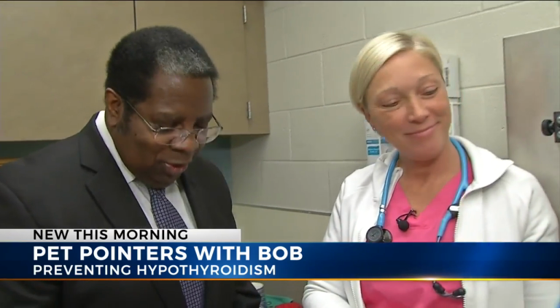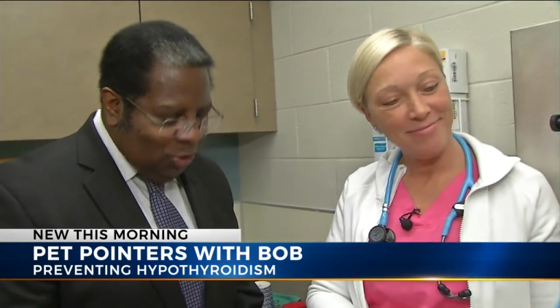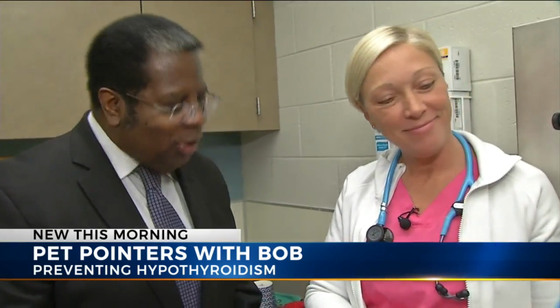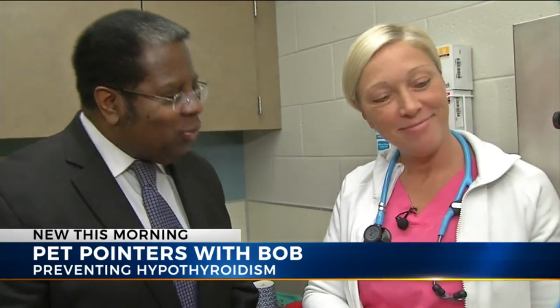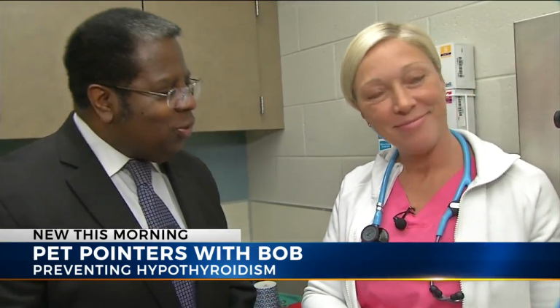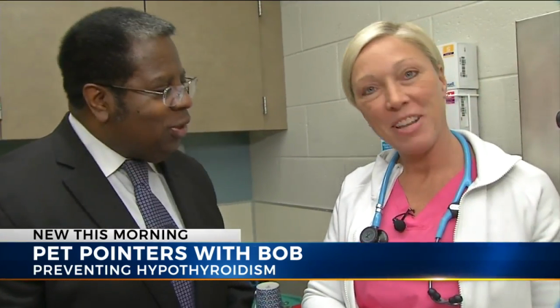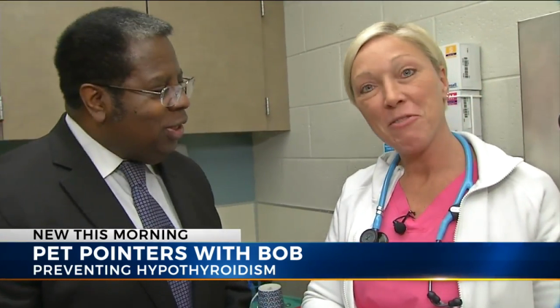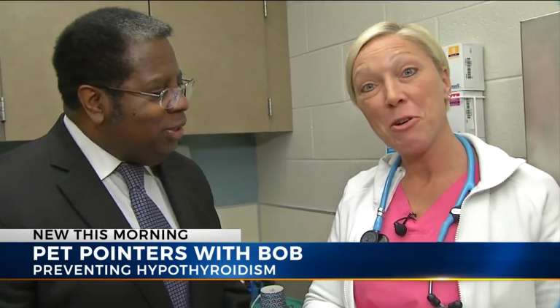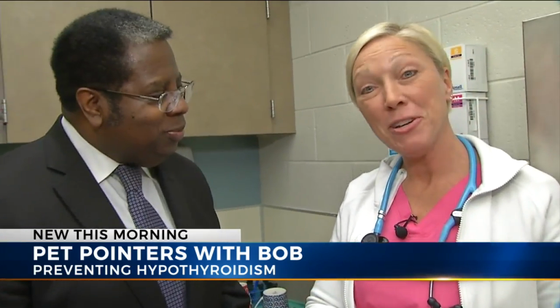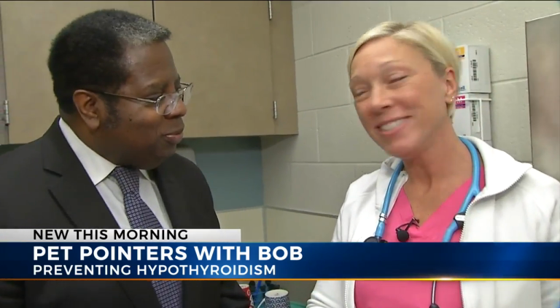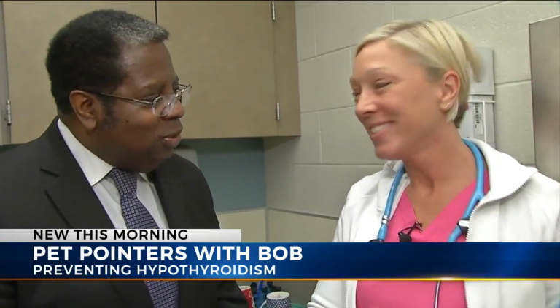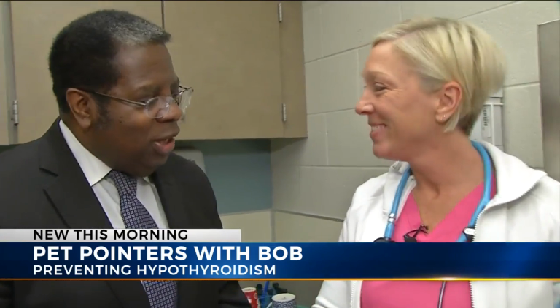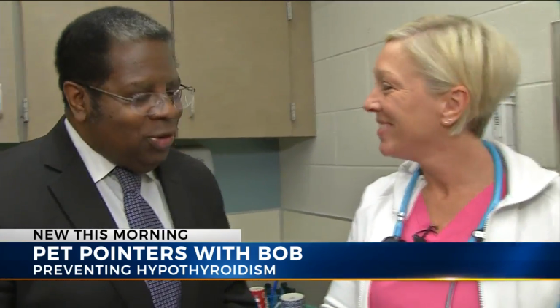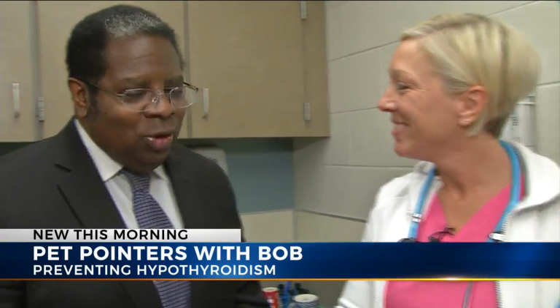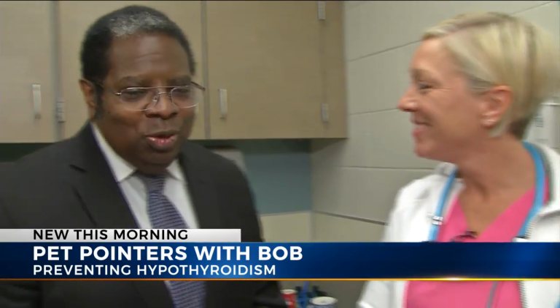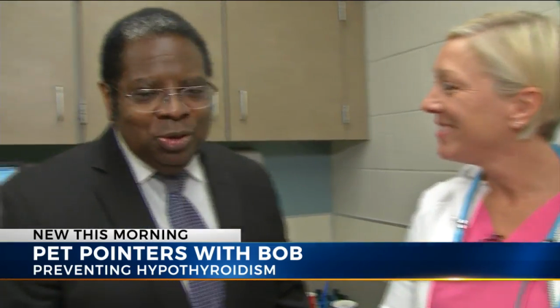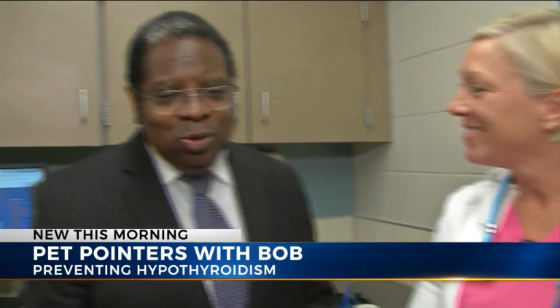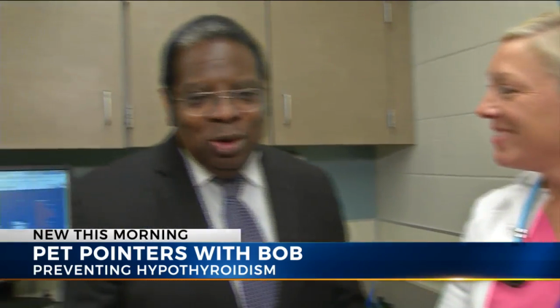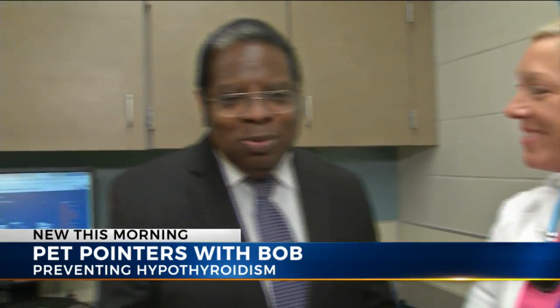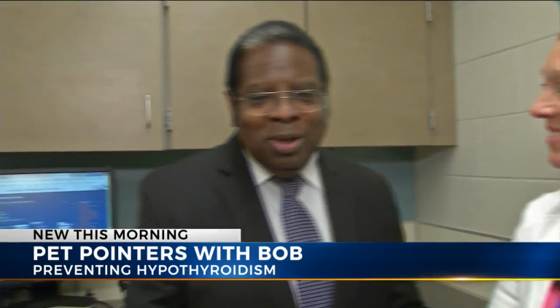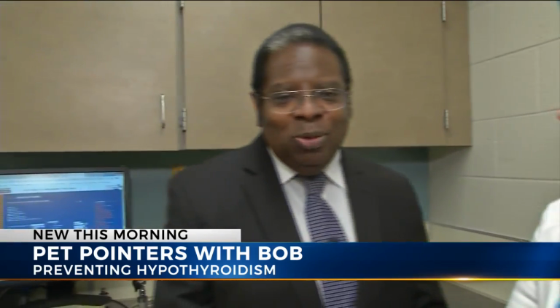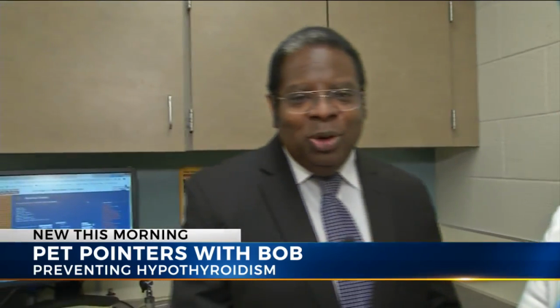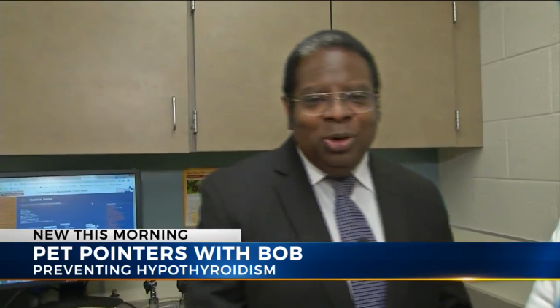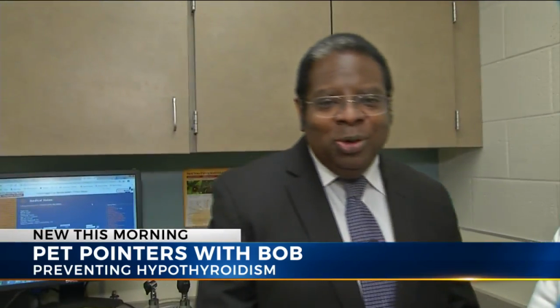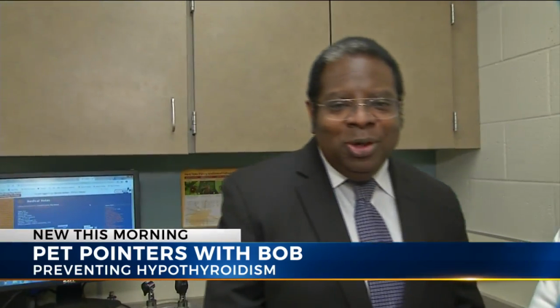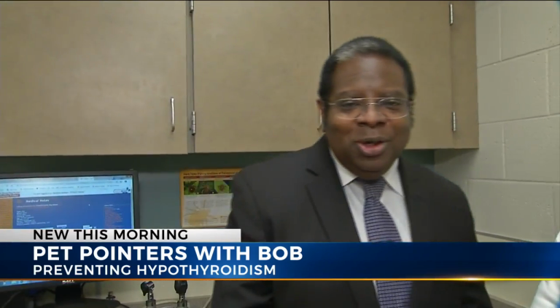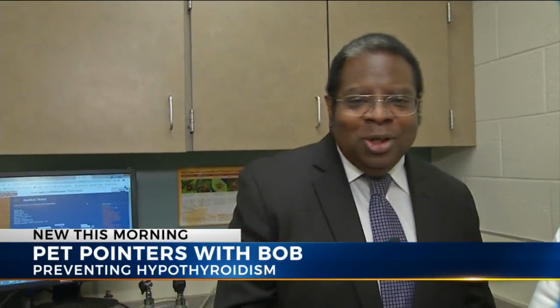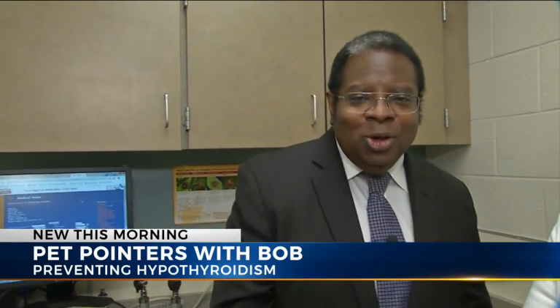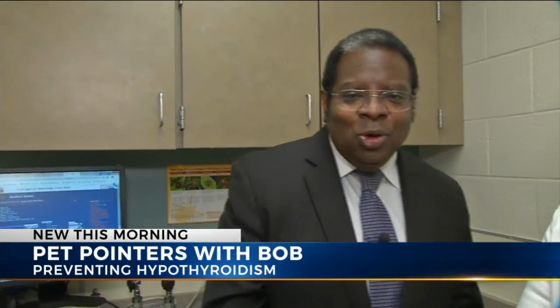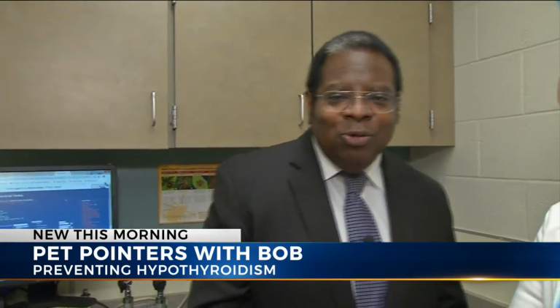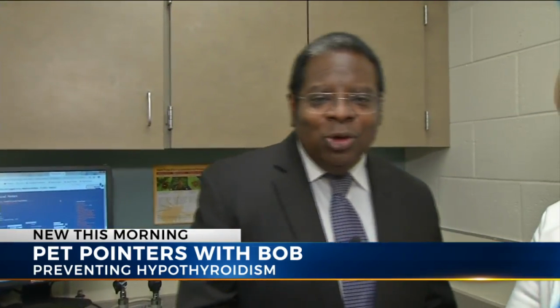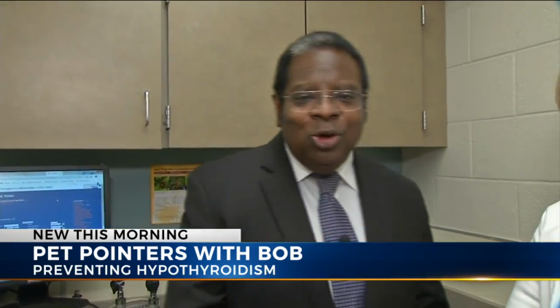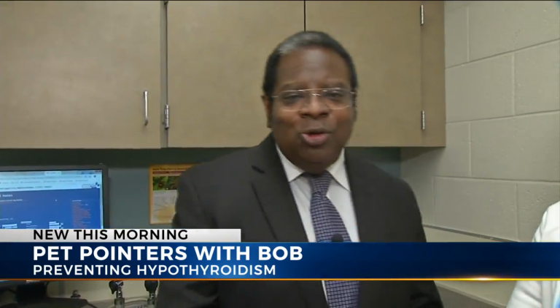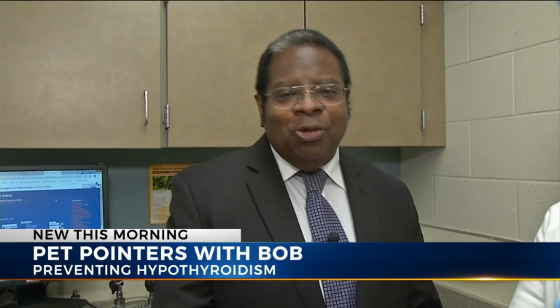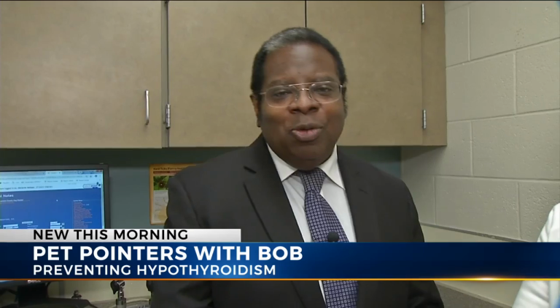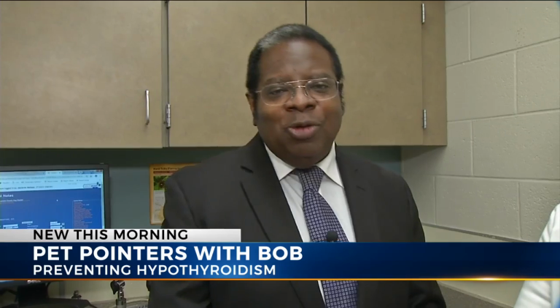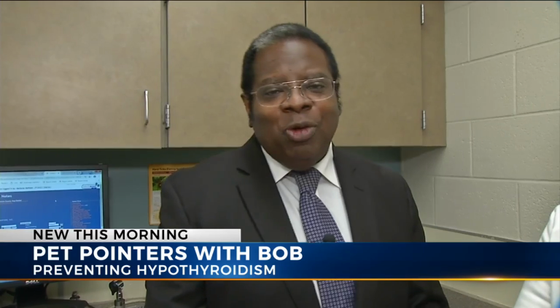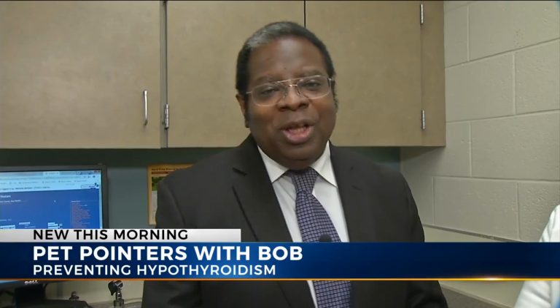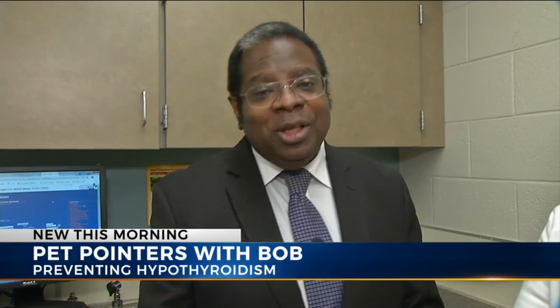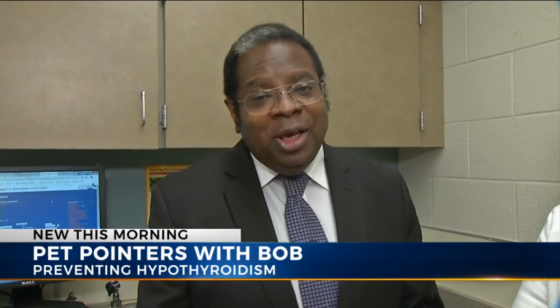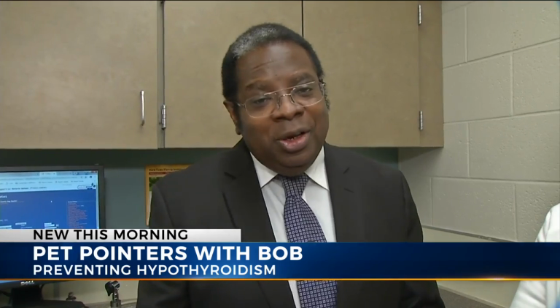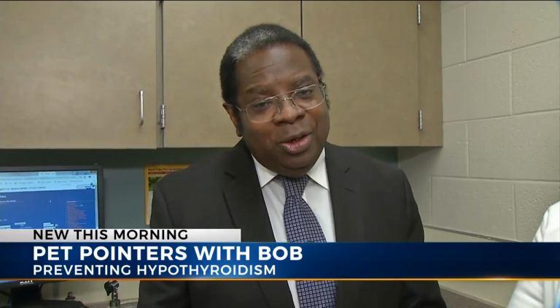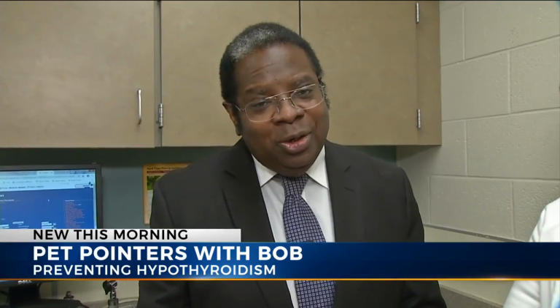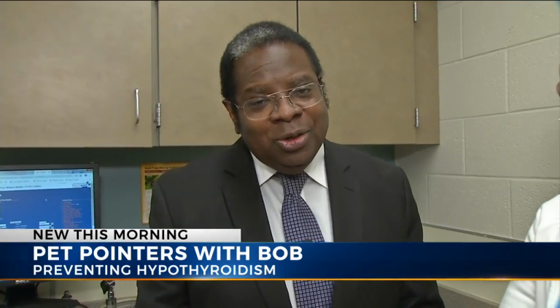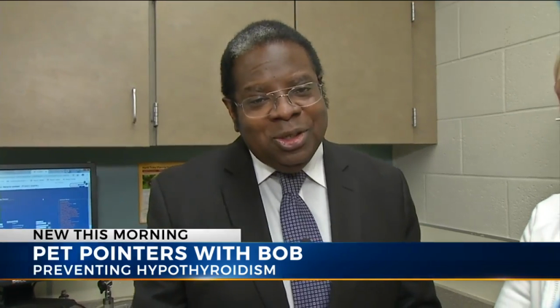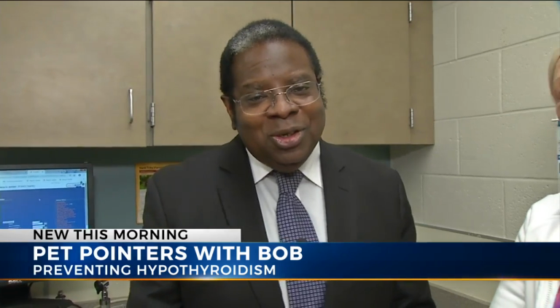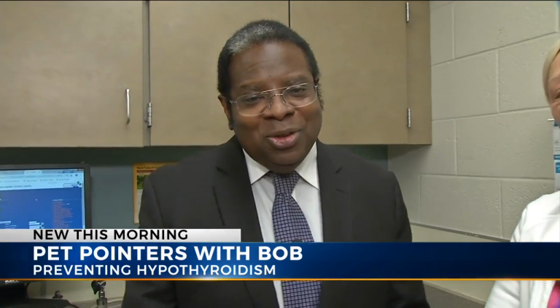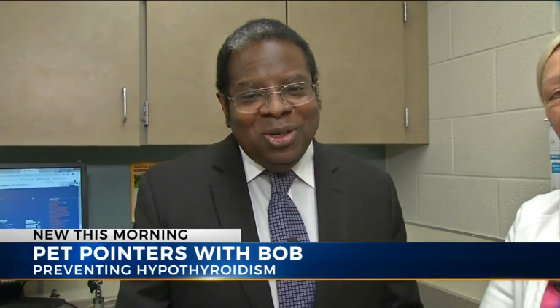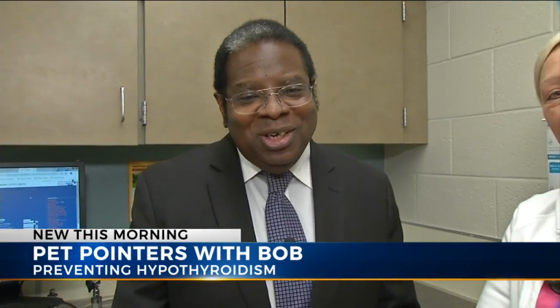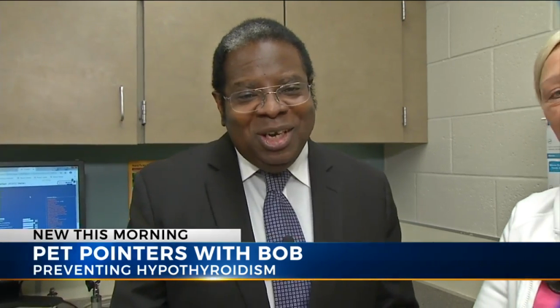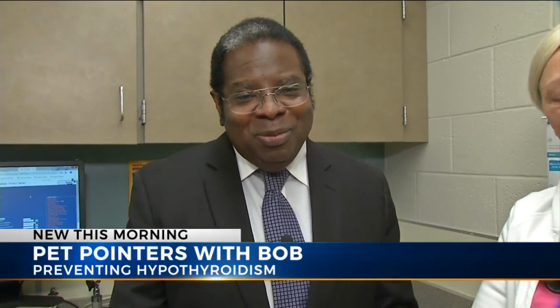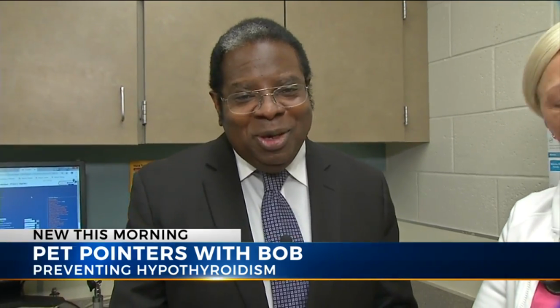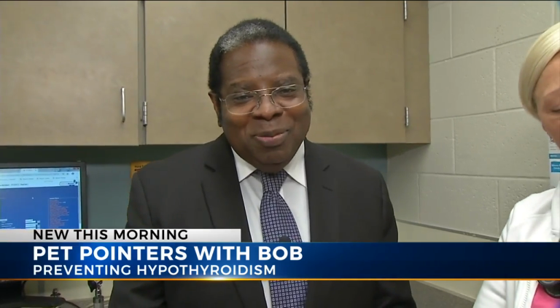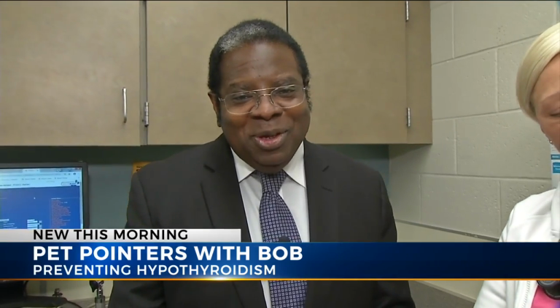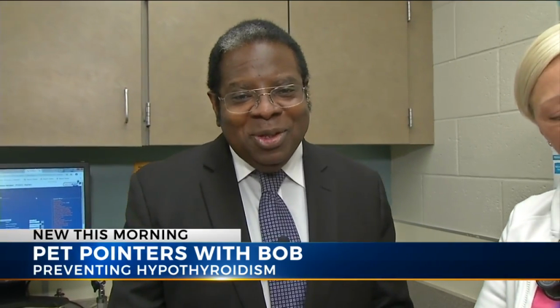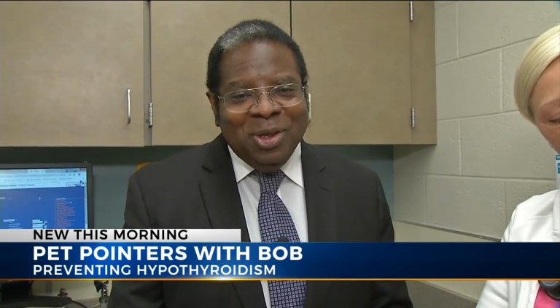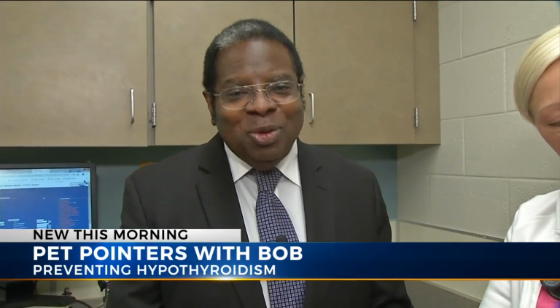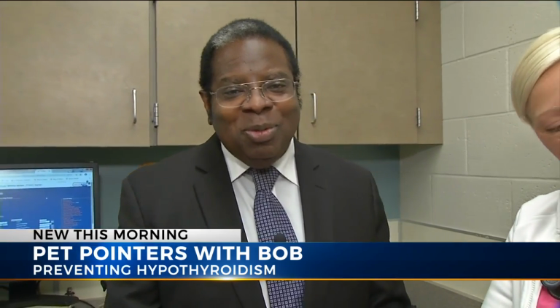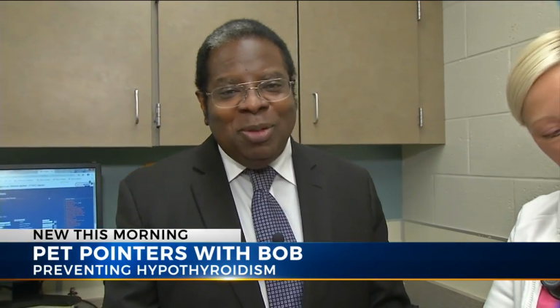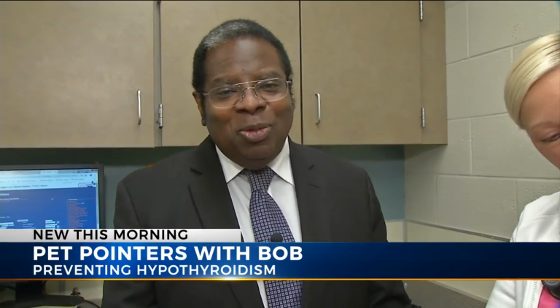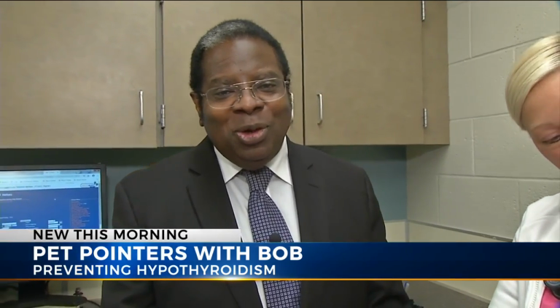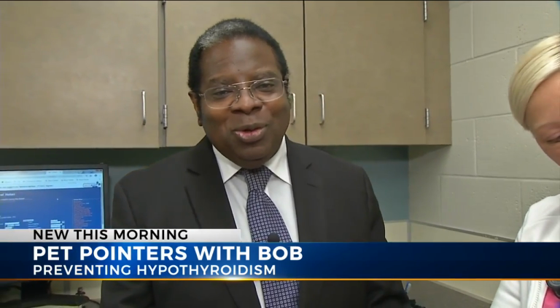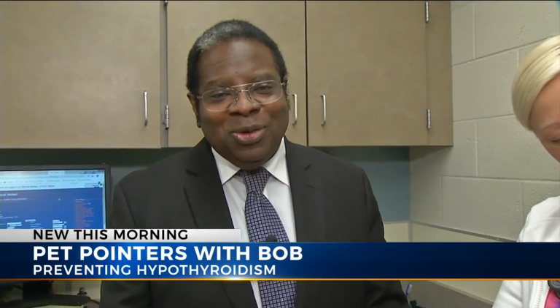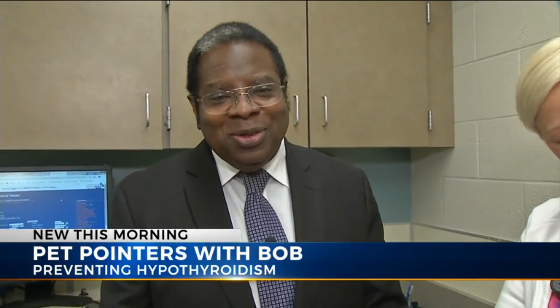Thank you, Dr. DeHaan. As always, a great pet pointer. Local for you from the Franklin County Dog Shelter, I'm Bob Nunley with Pet Pointers.